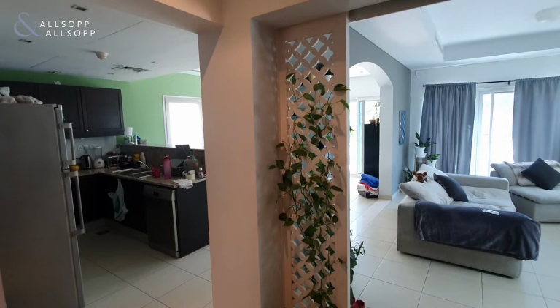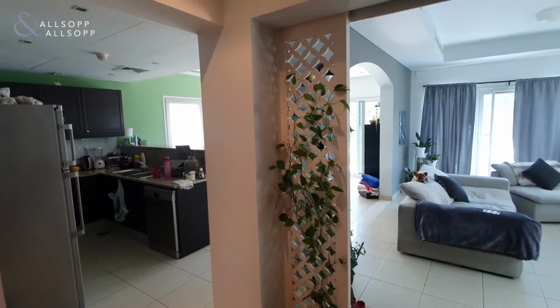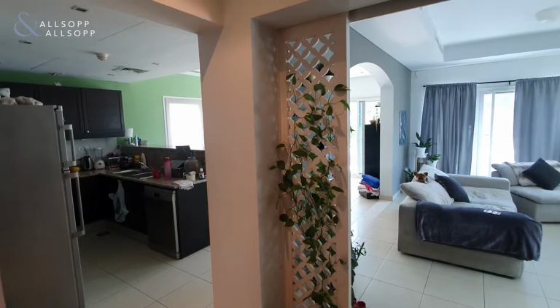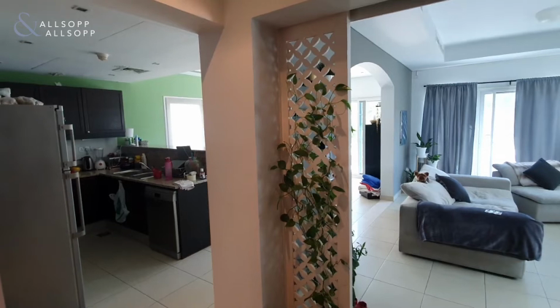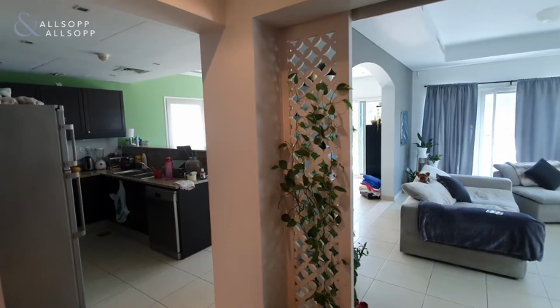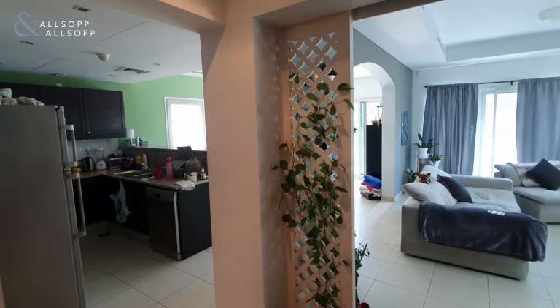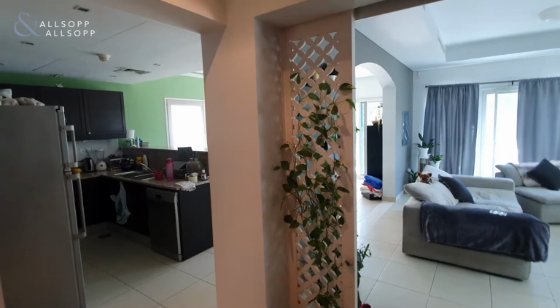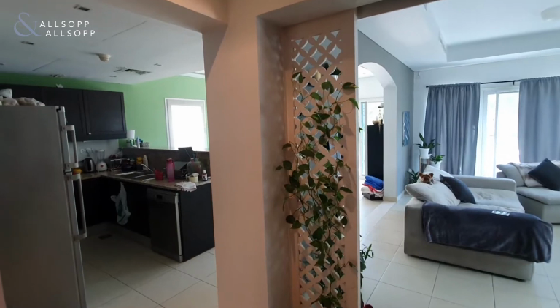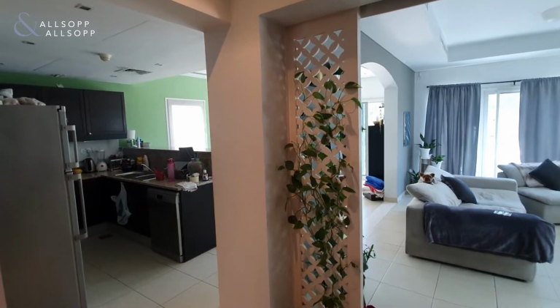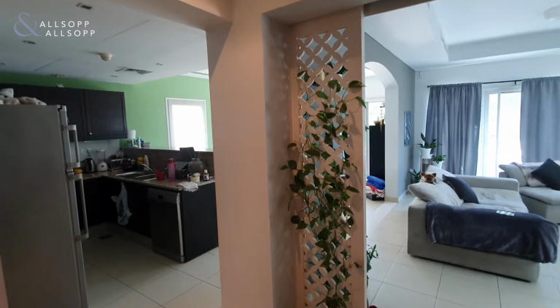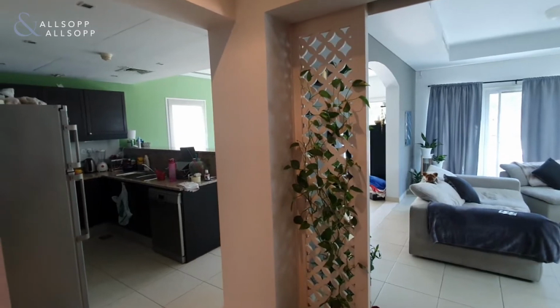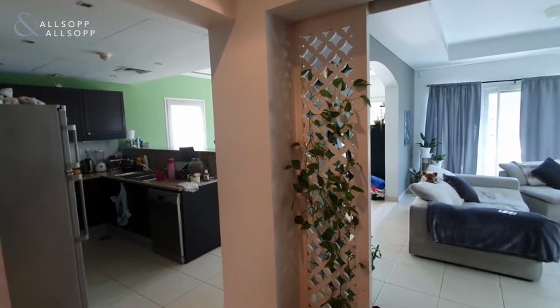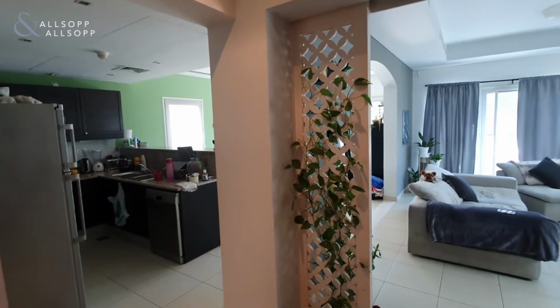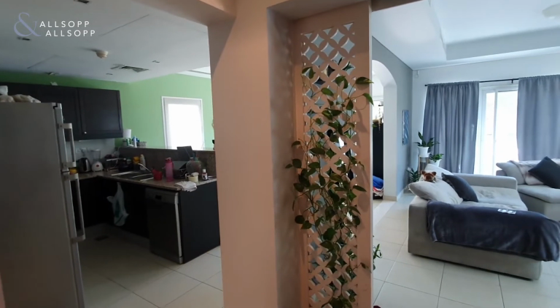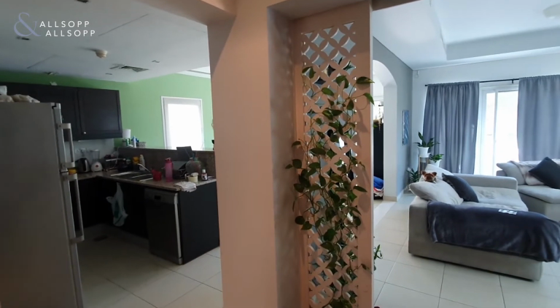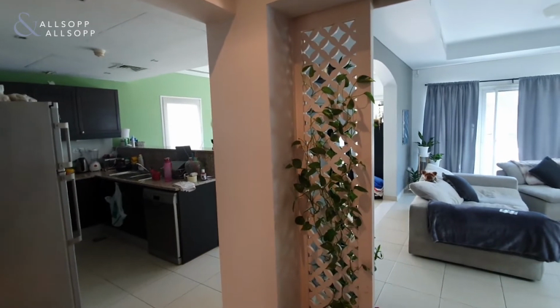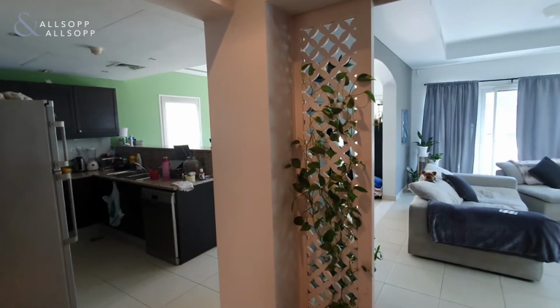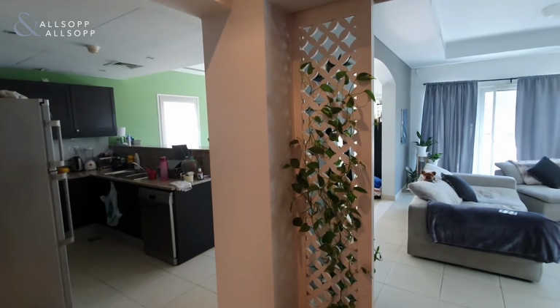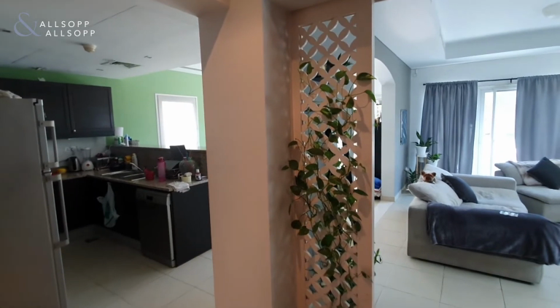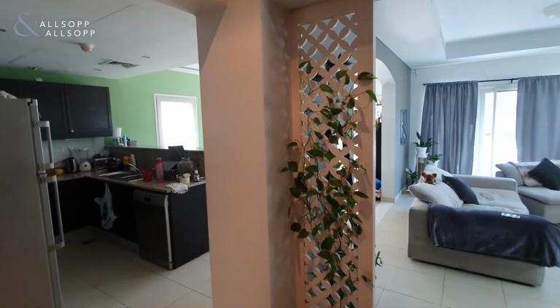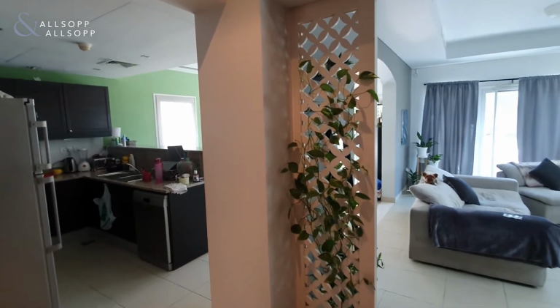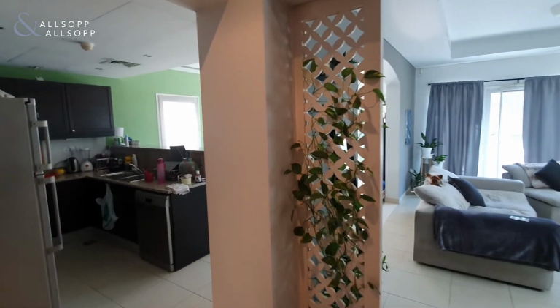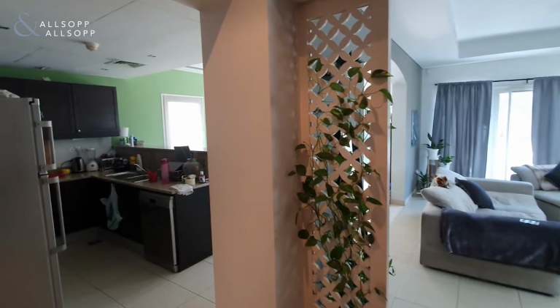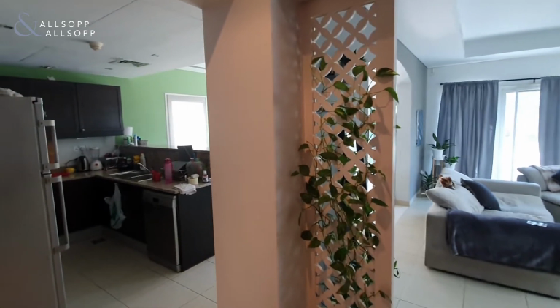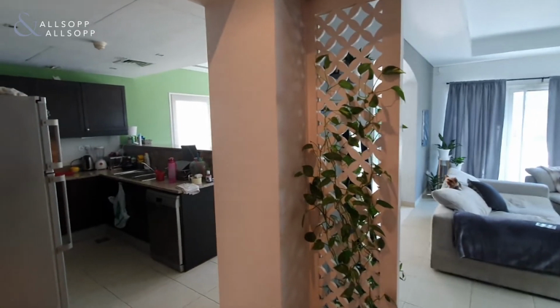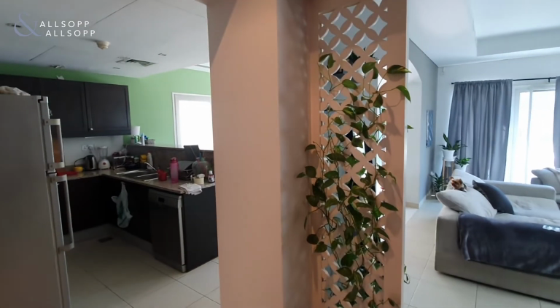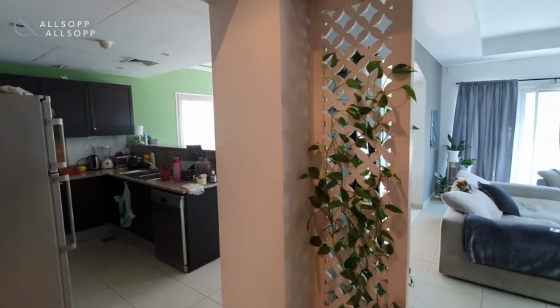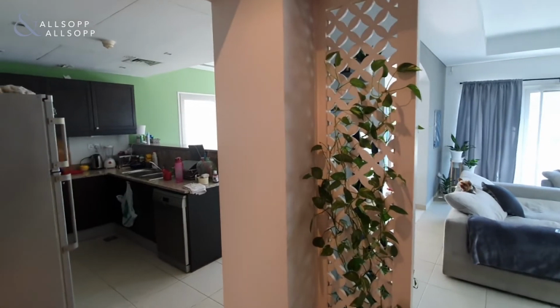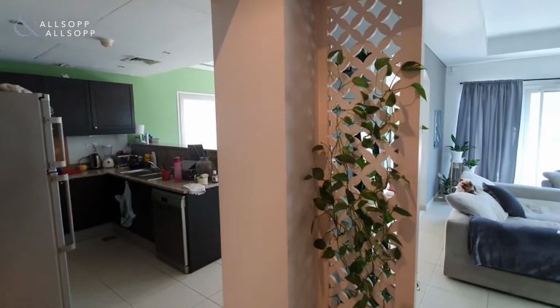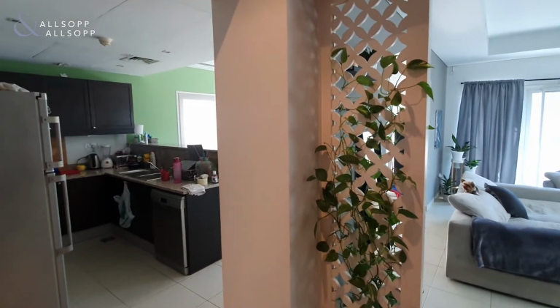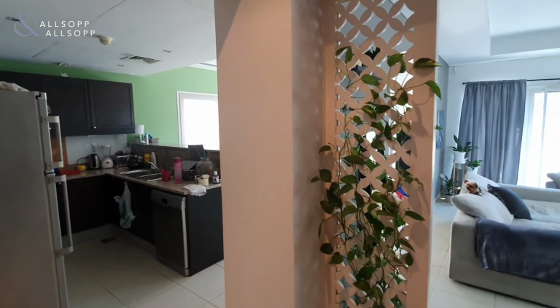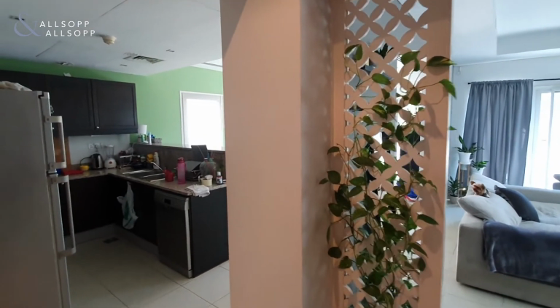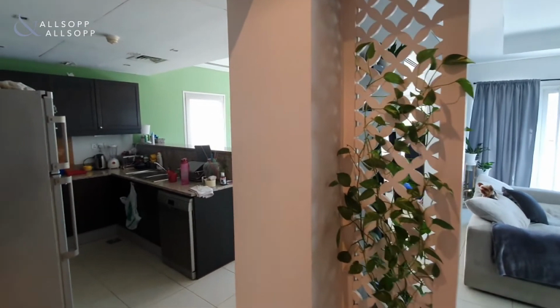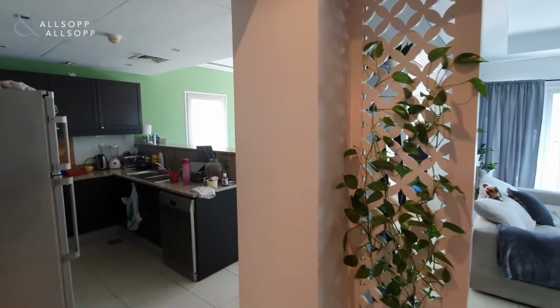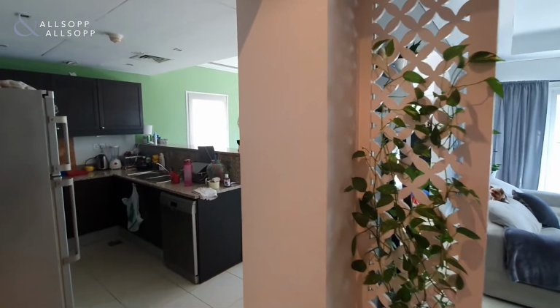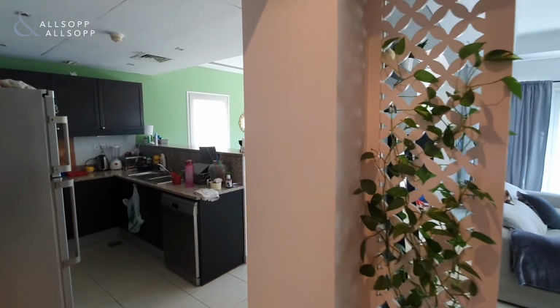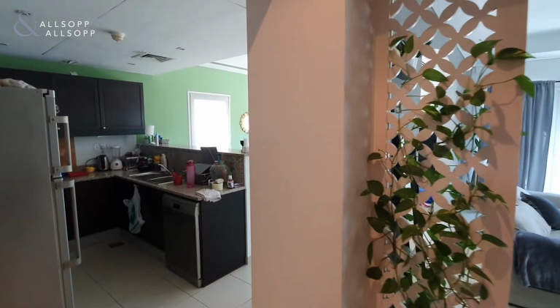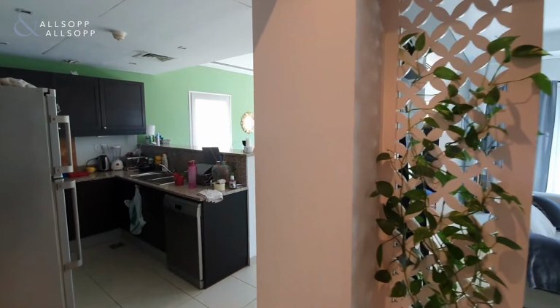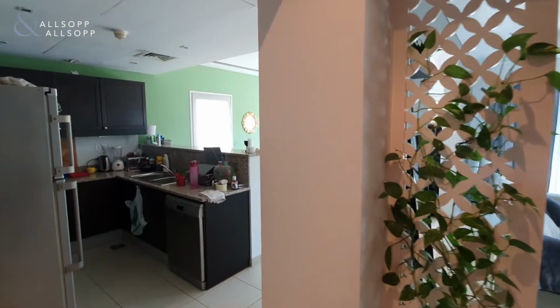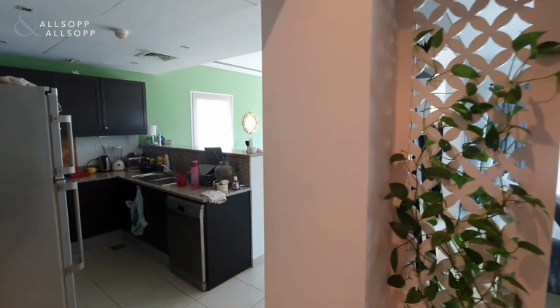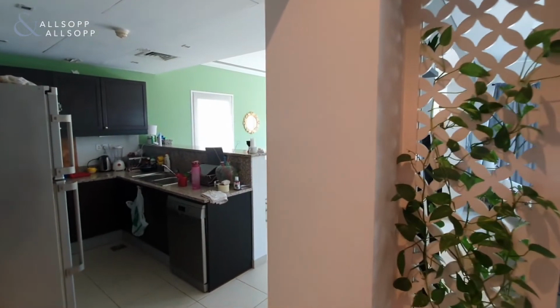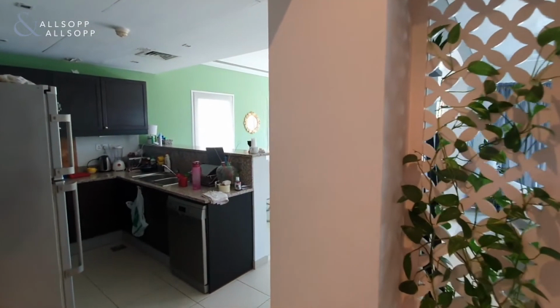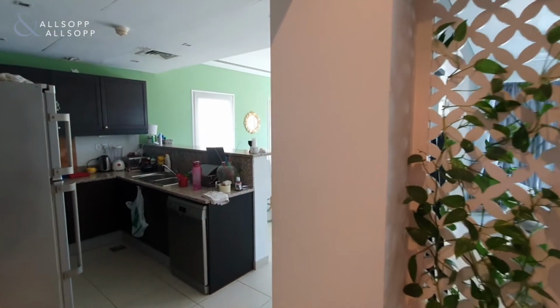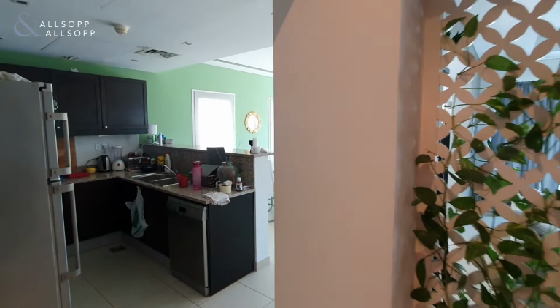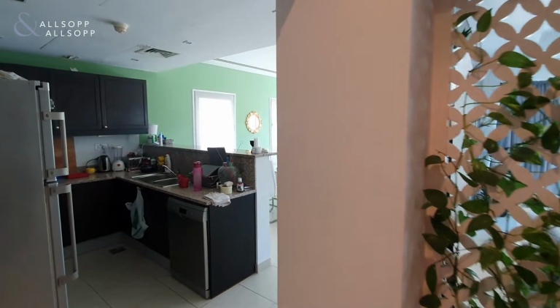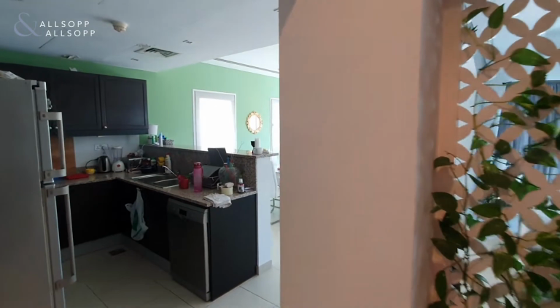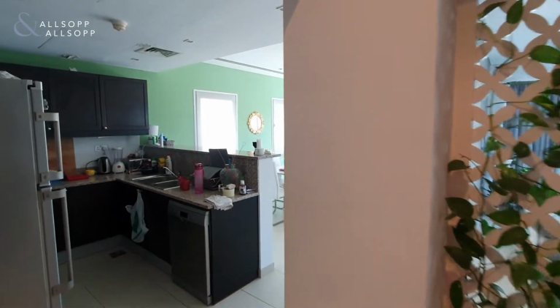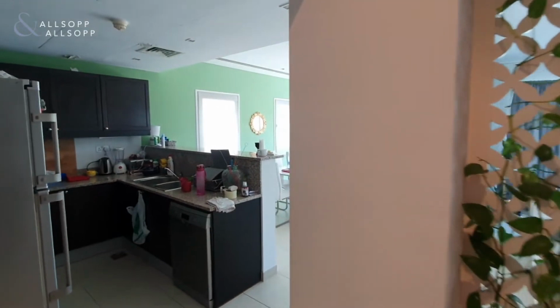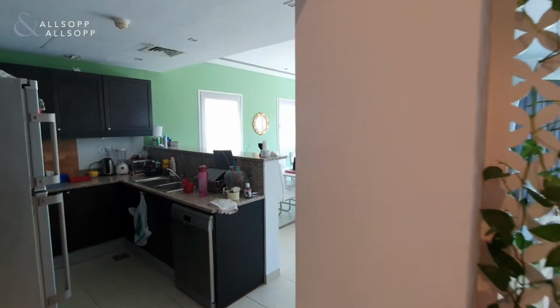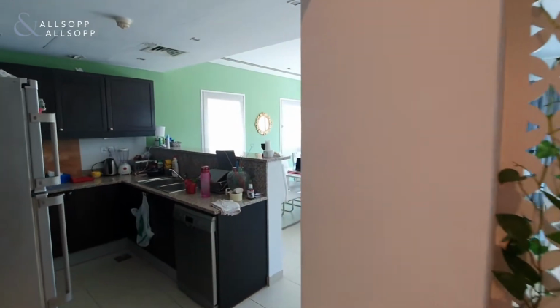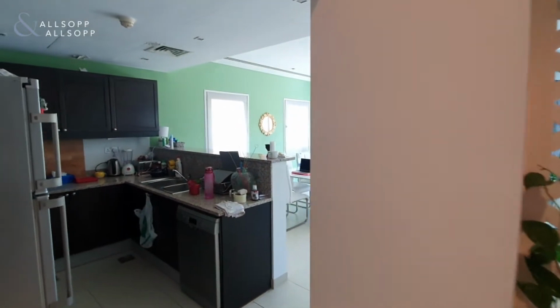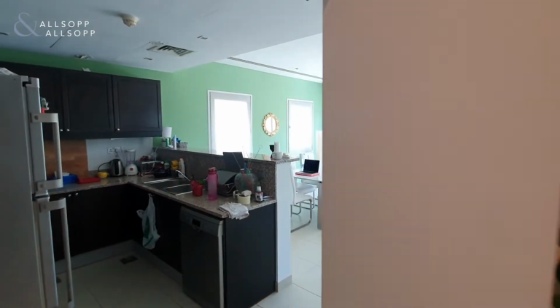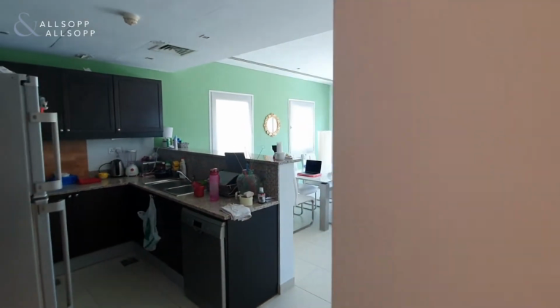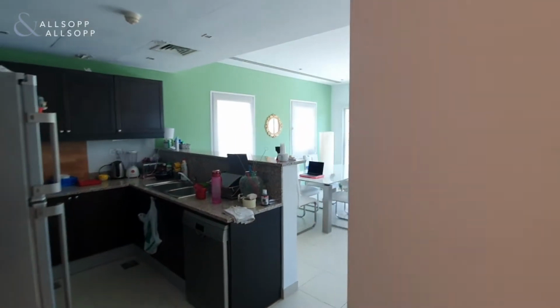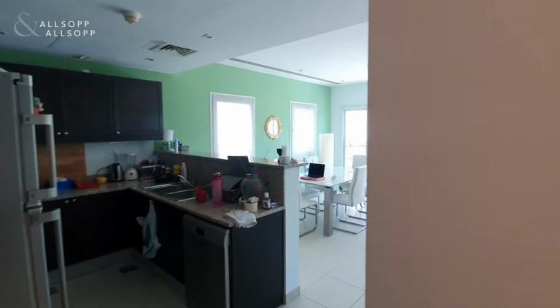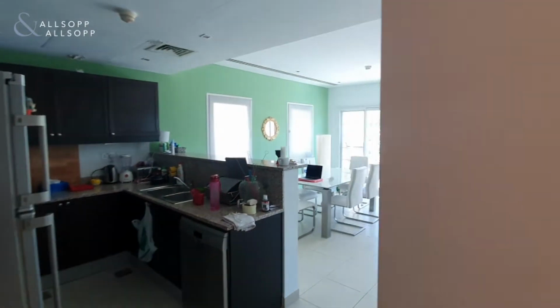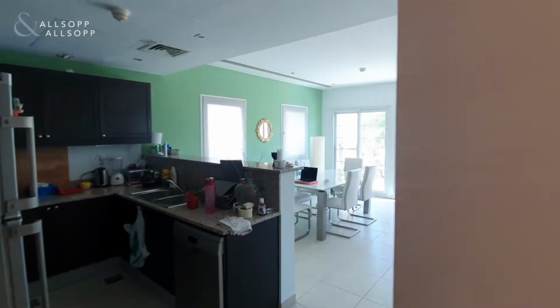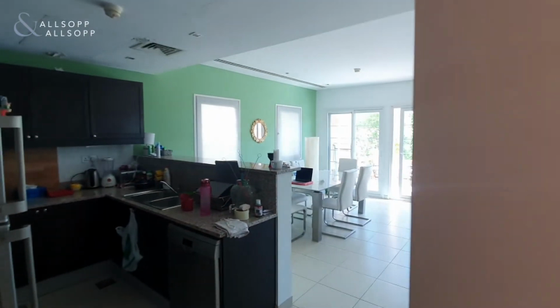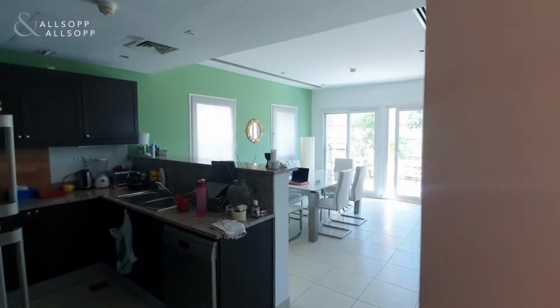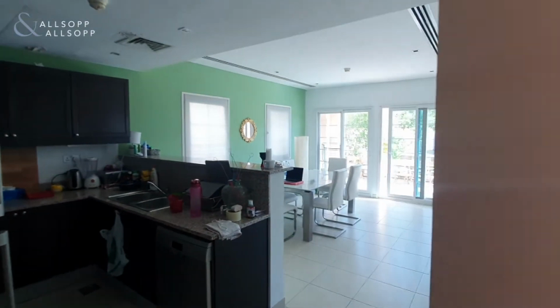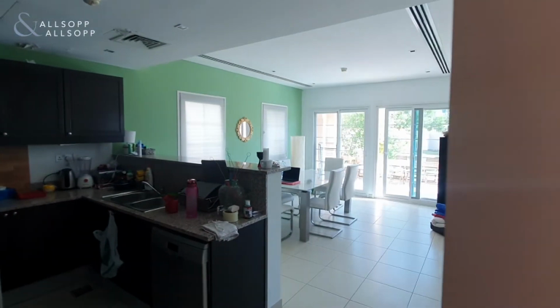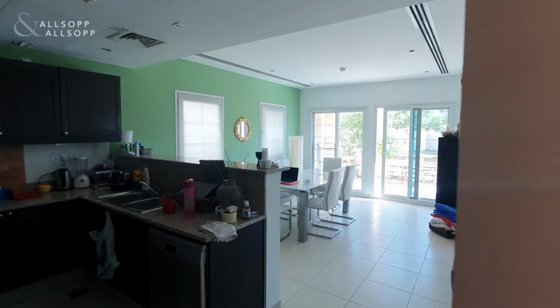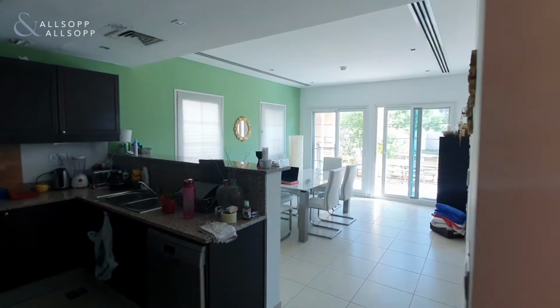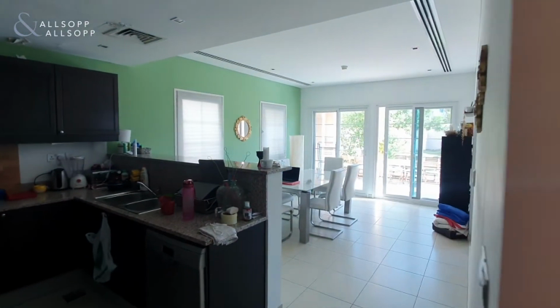Hello, it's Ryan from Allsop and Allsop Real Estate here to show you the two-bedroom plus maids villa in District 16, JVT.